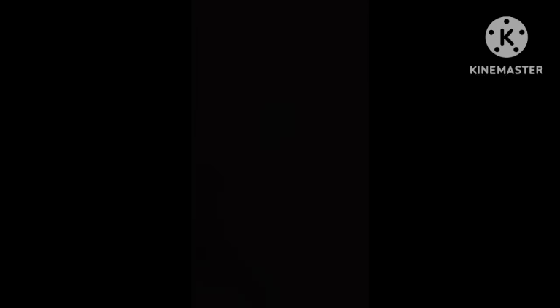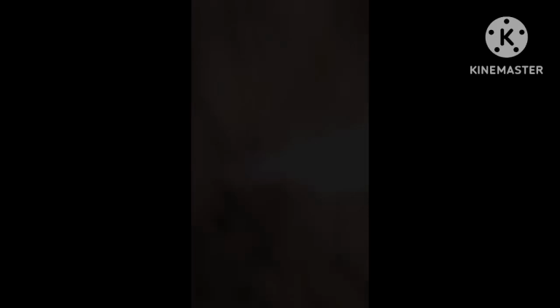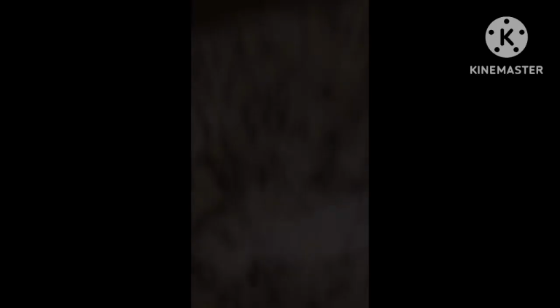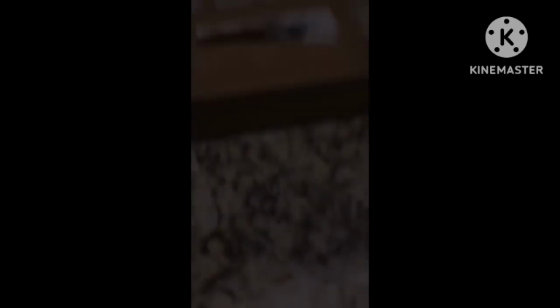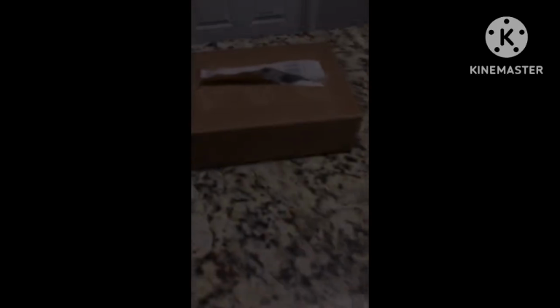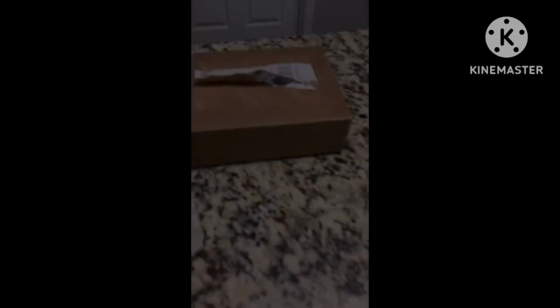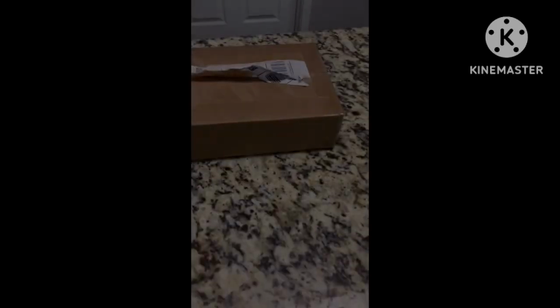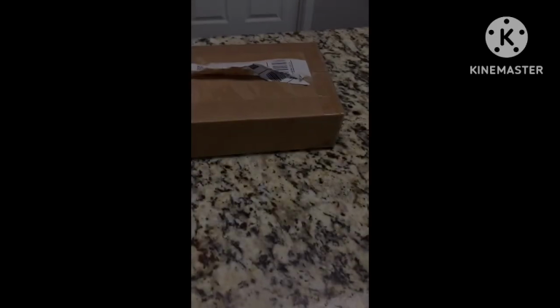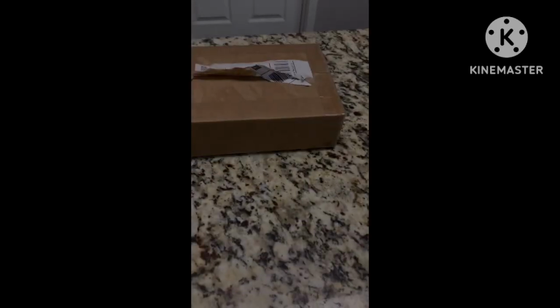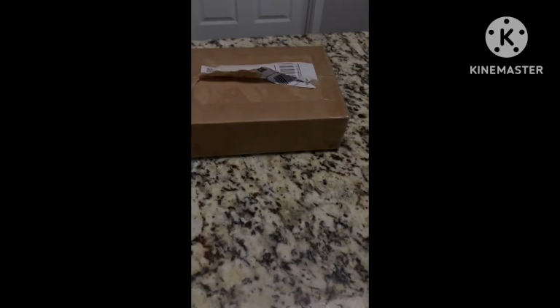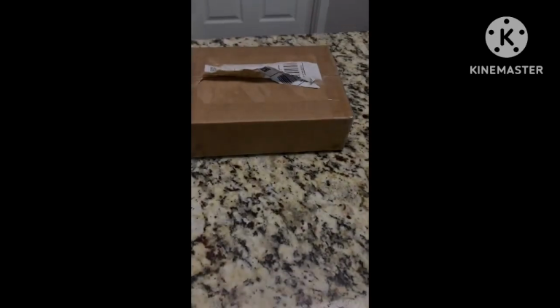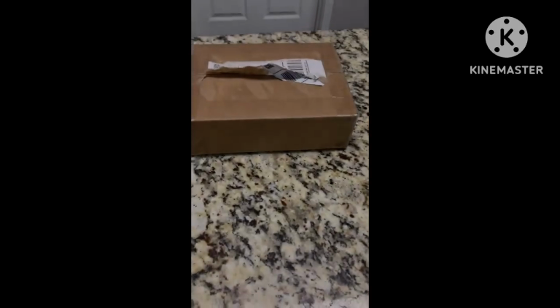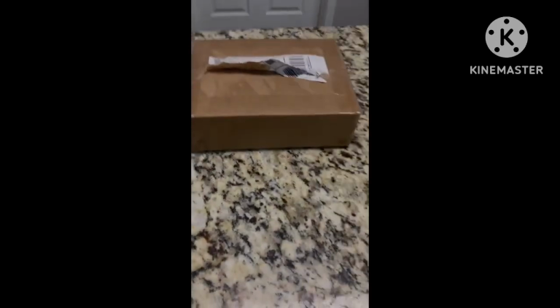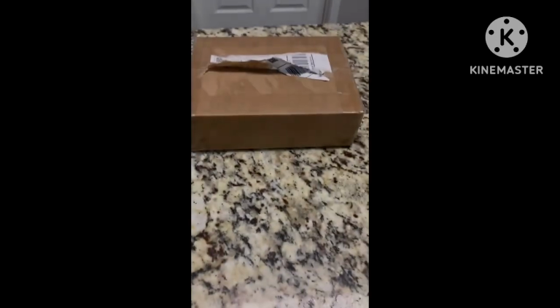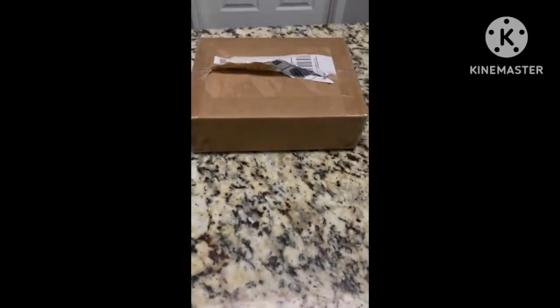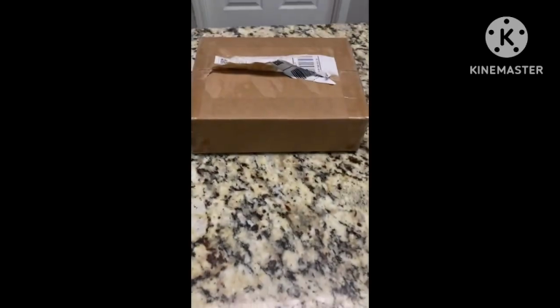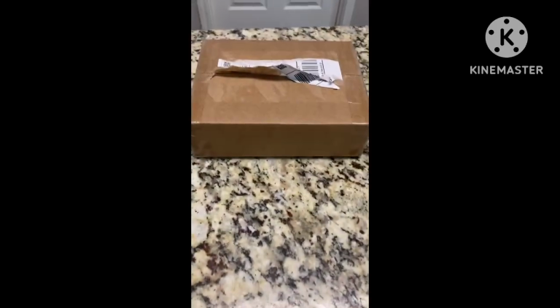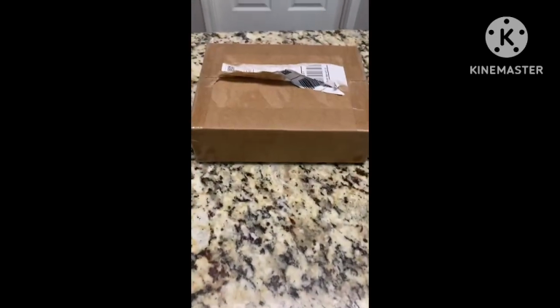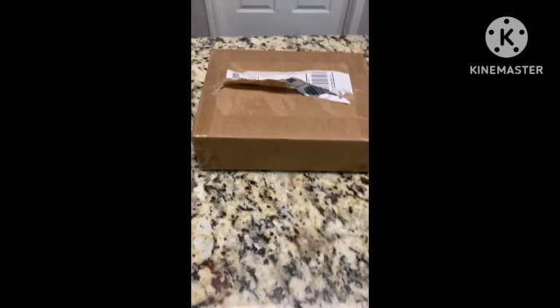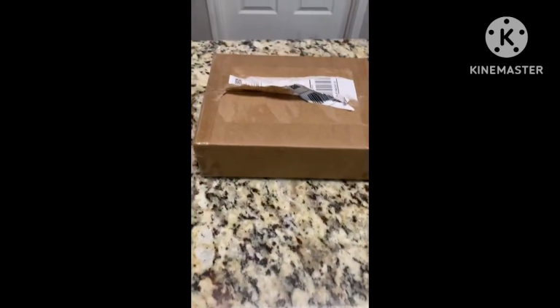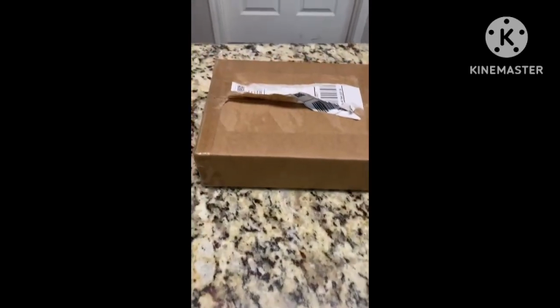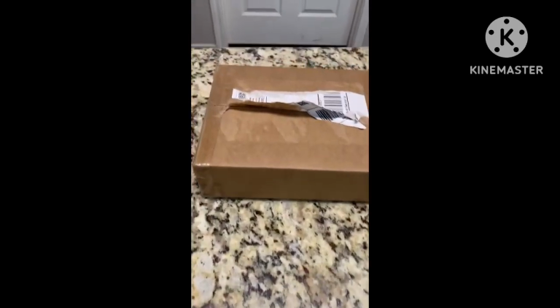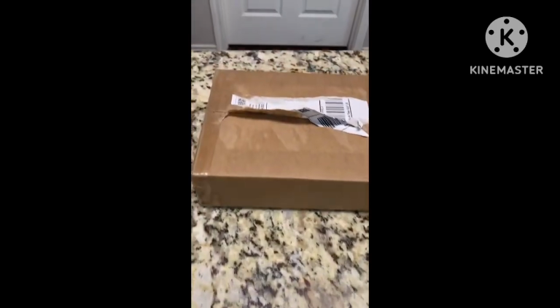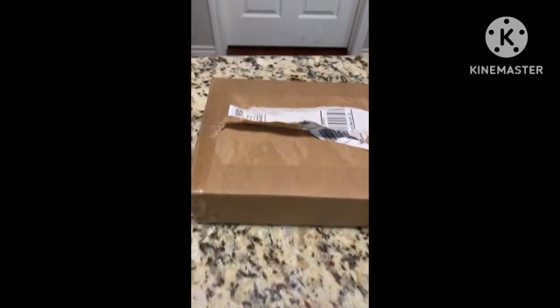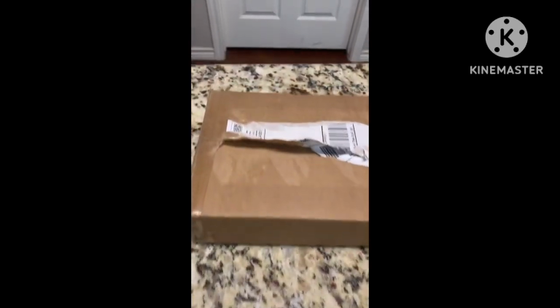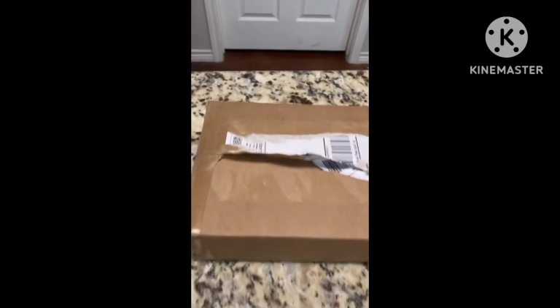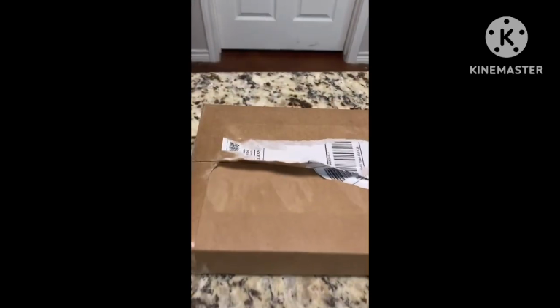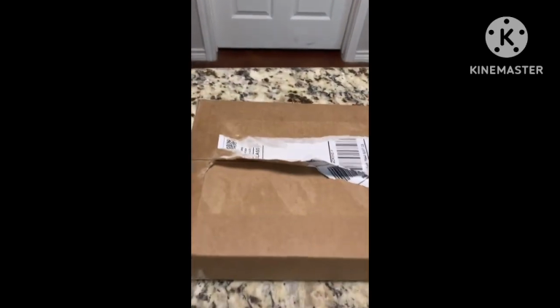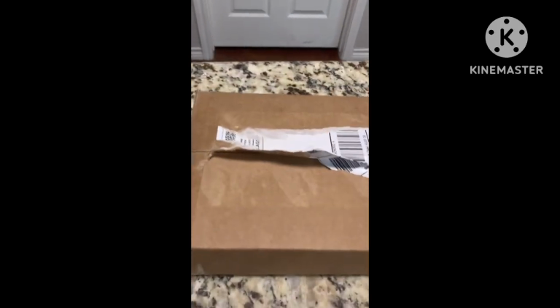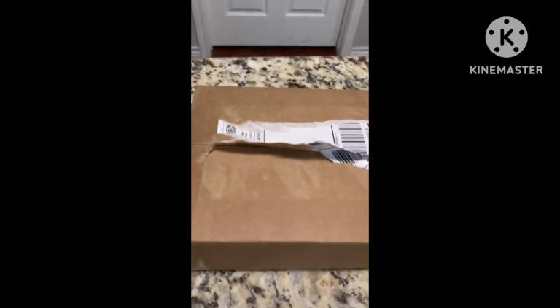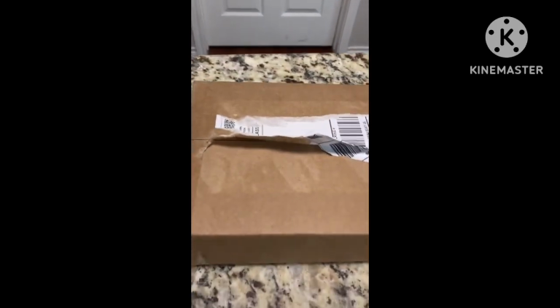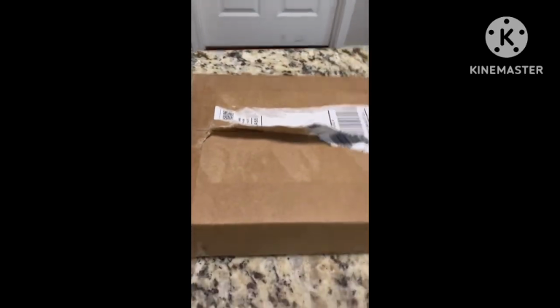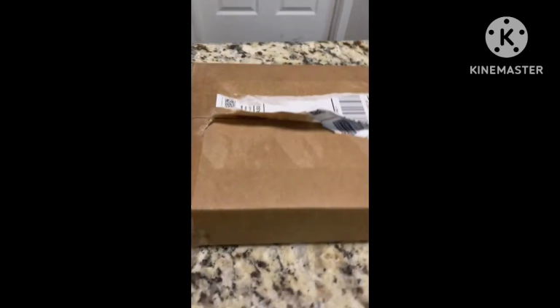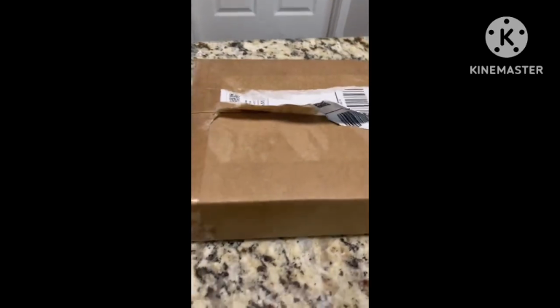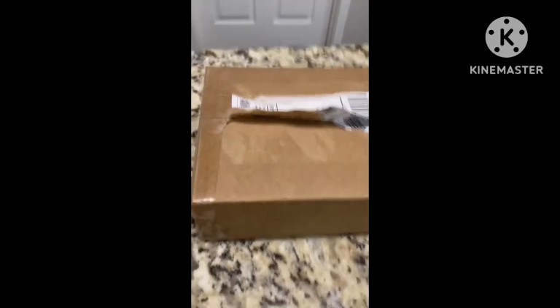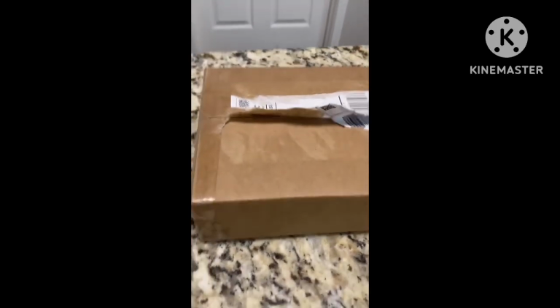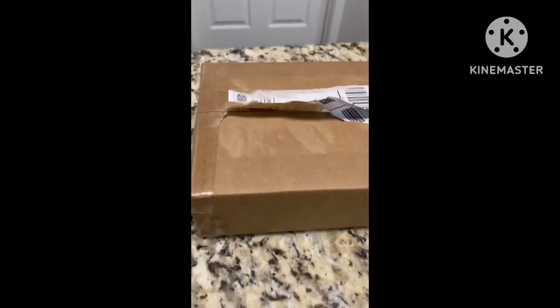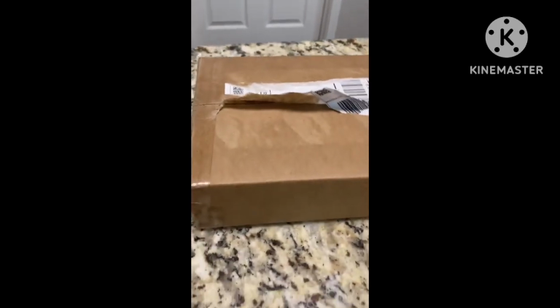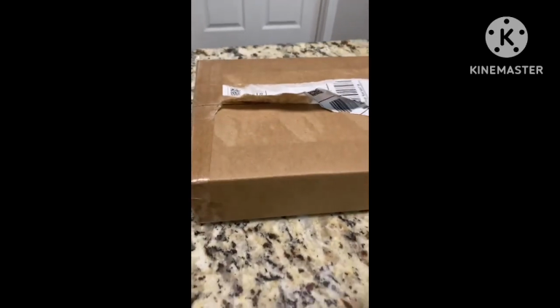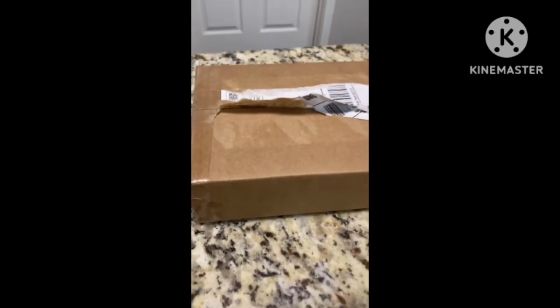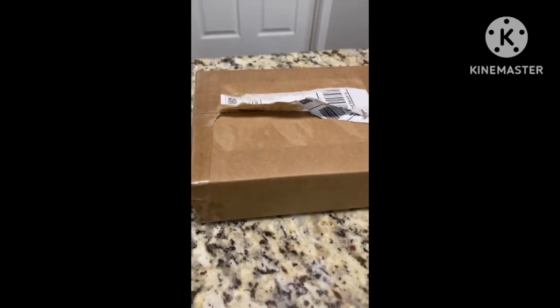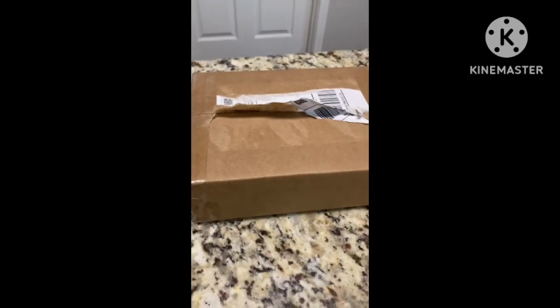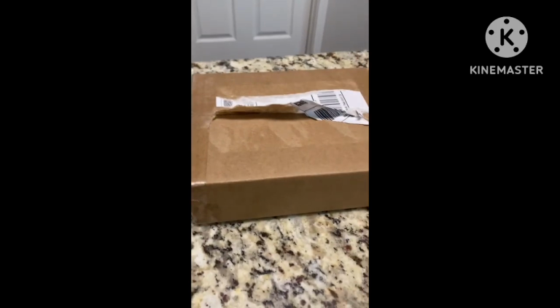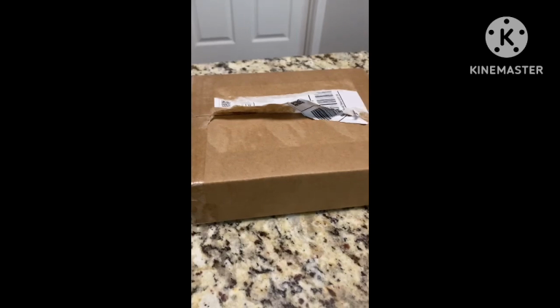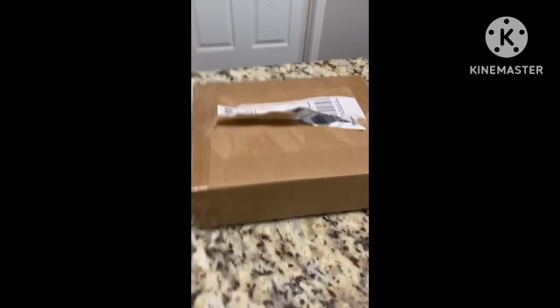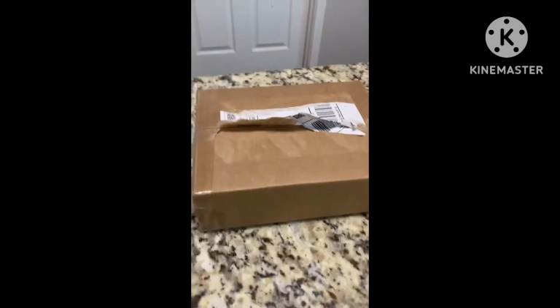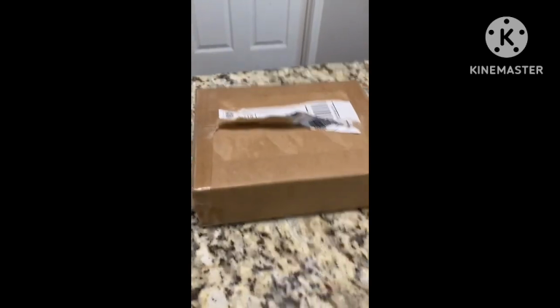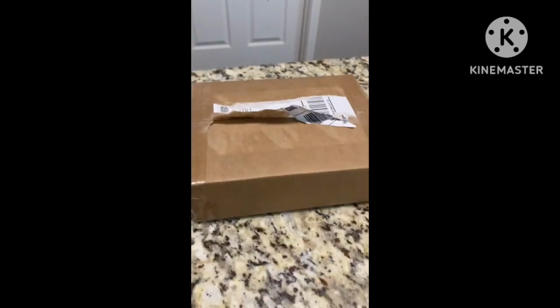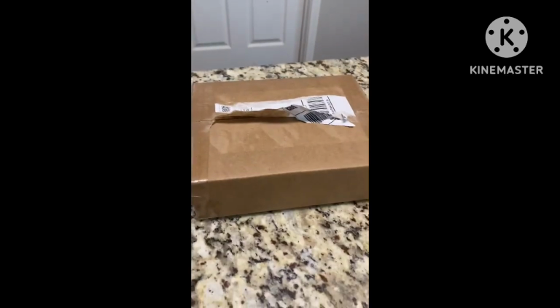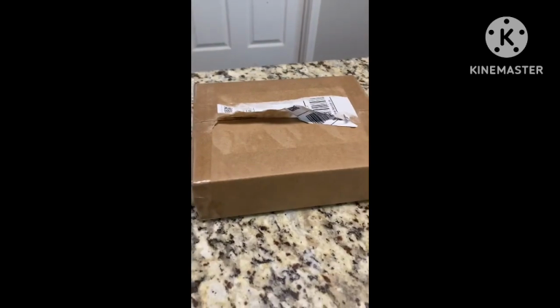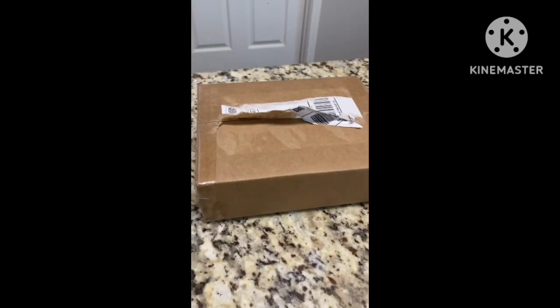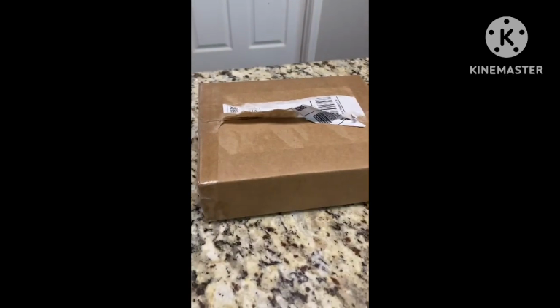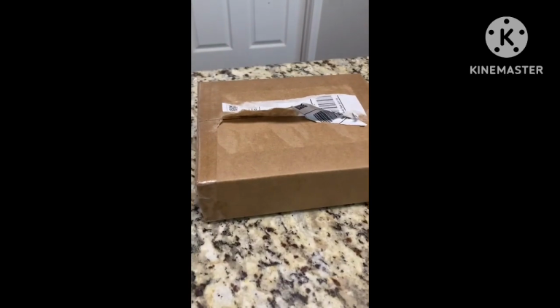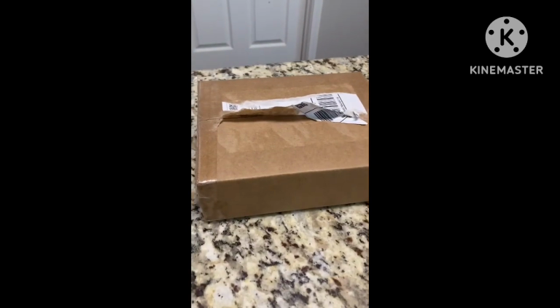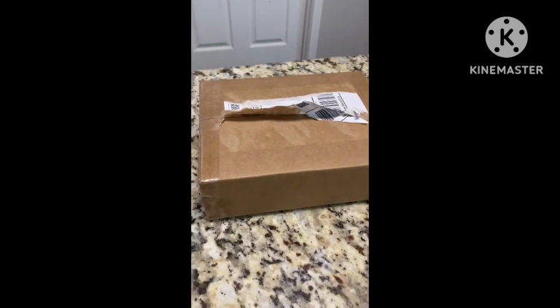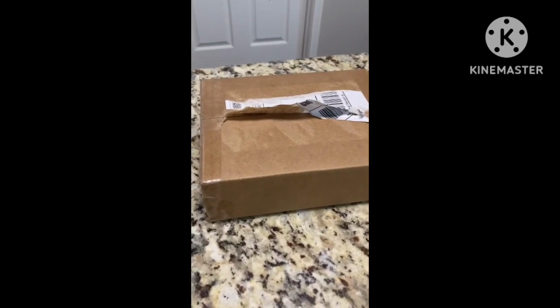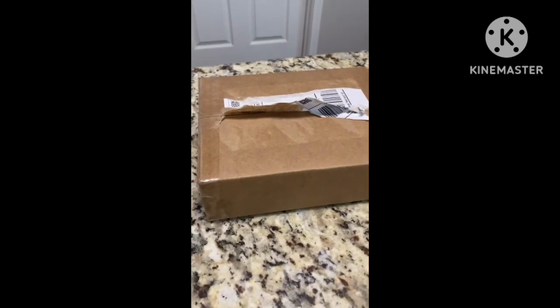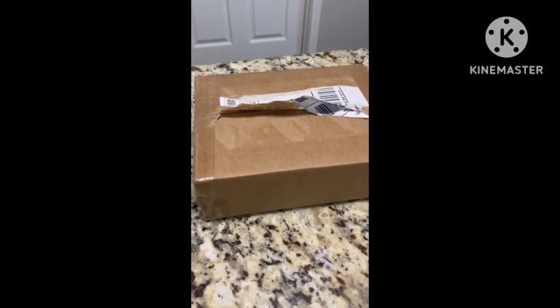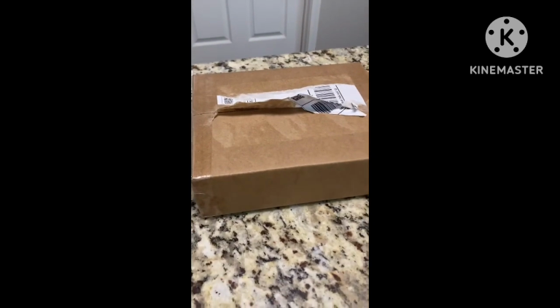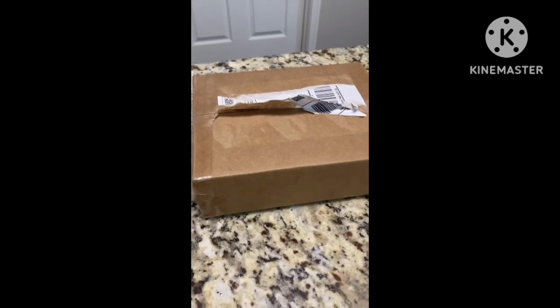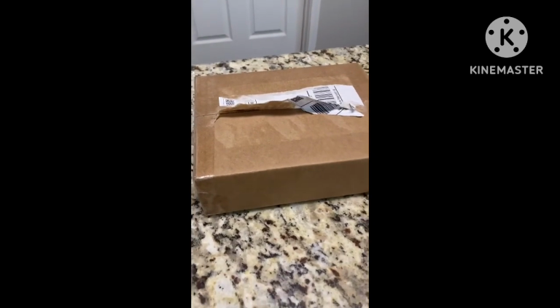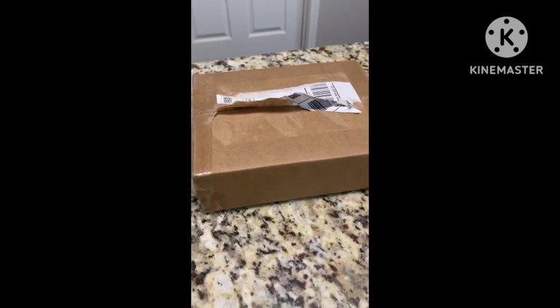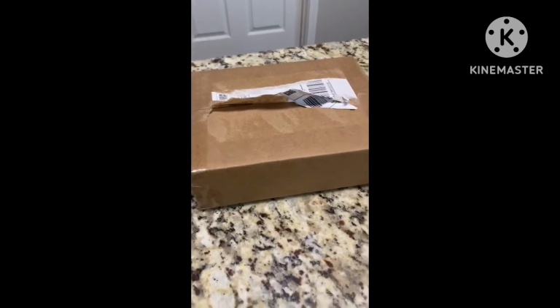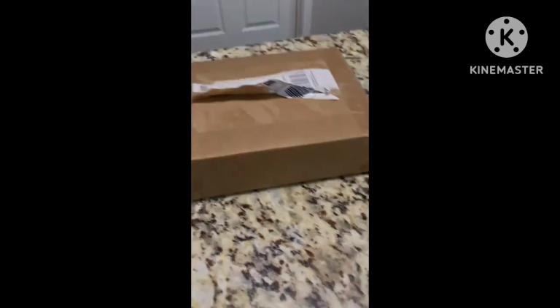Hey everybody, Nintendosh back here with a new video. Today I will be seeing if this $150 Nintendo 3DS I bought off eBay is worth it.